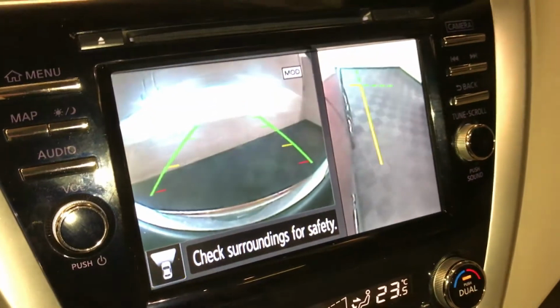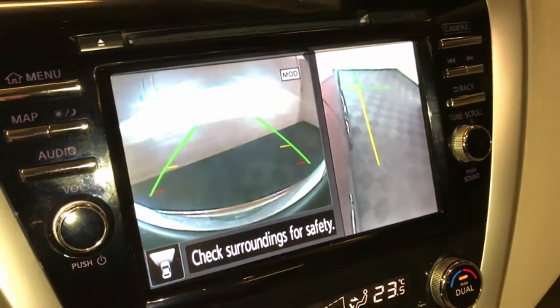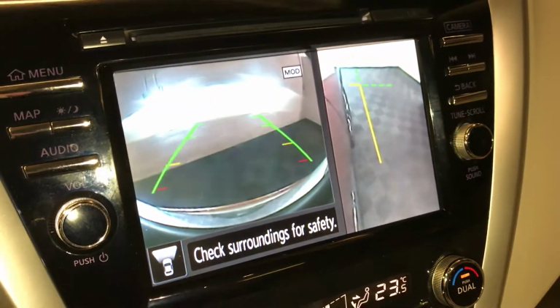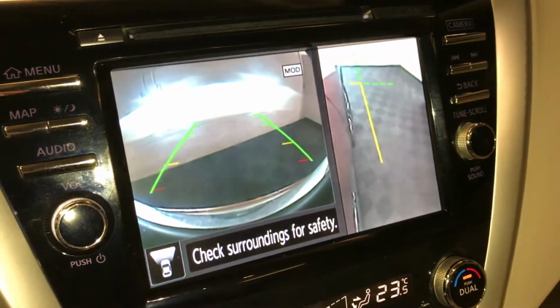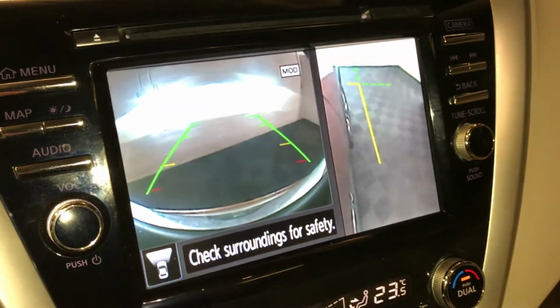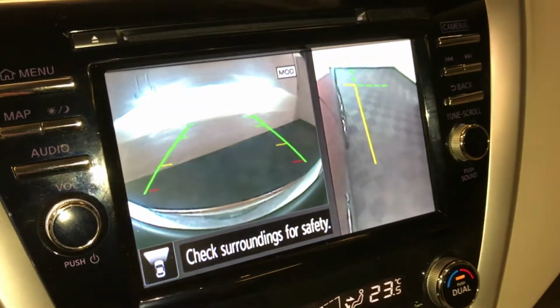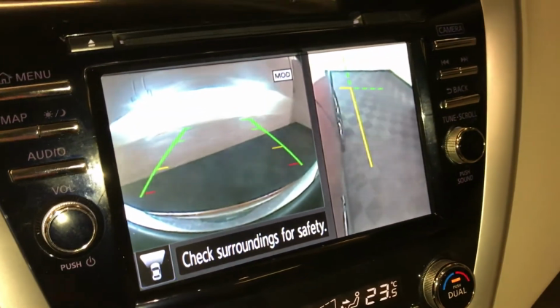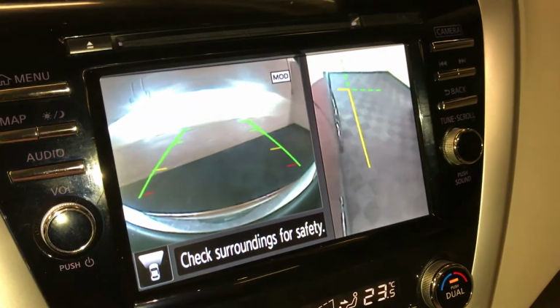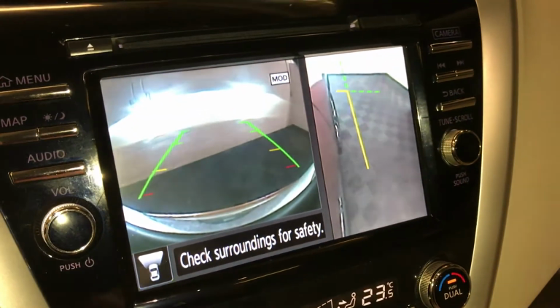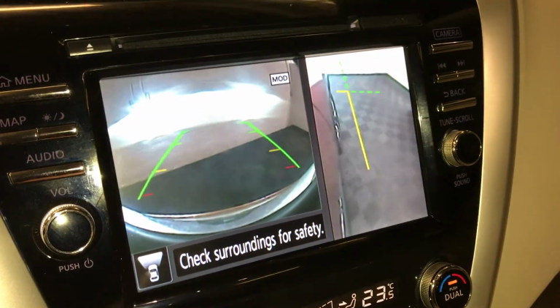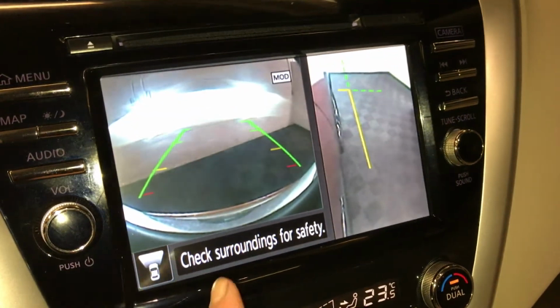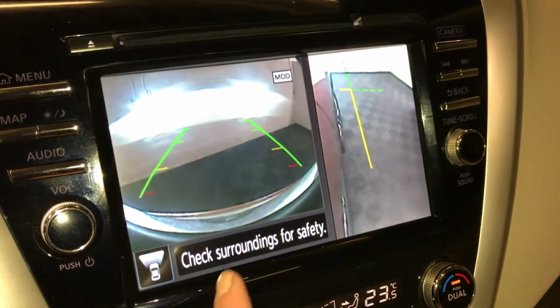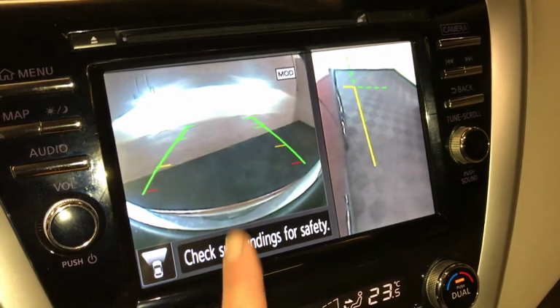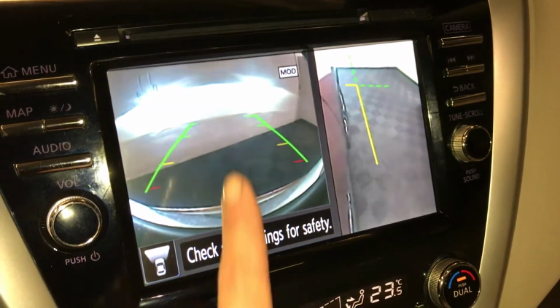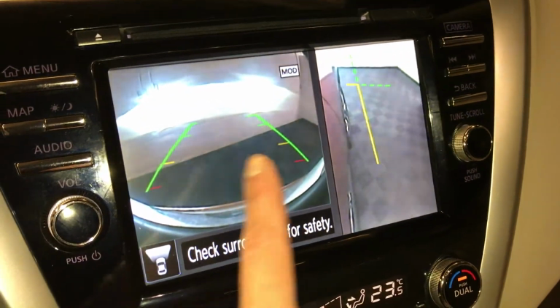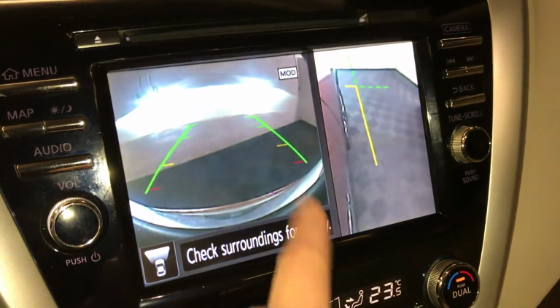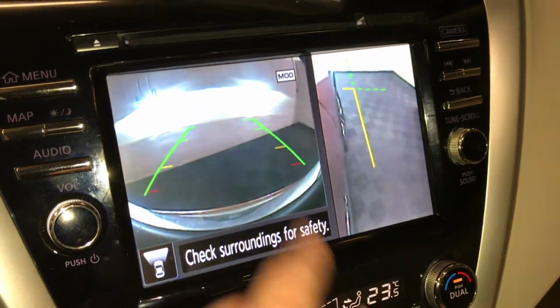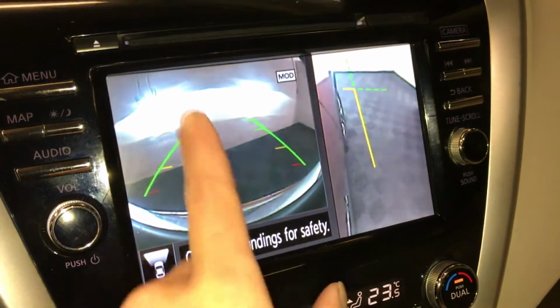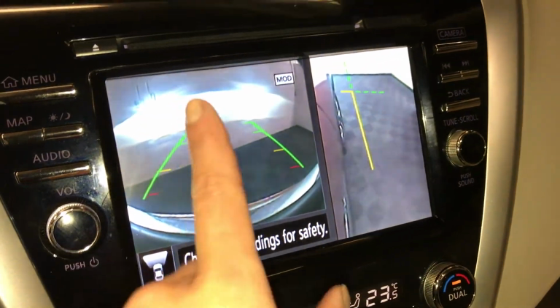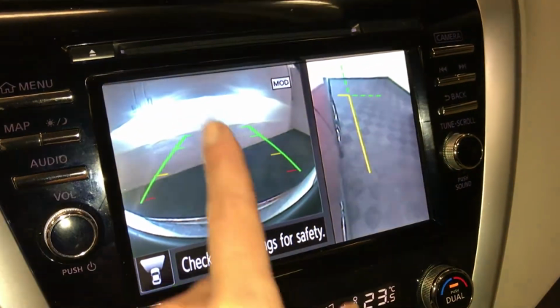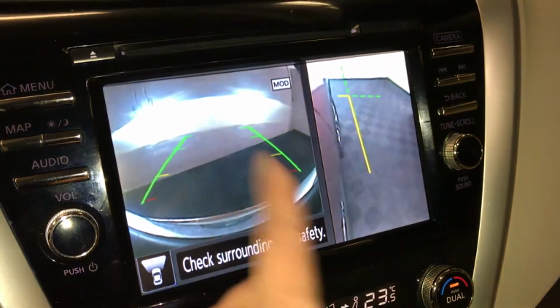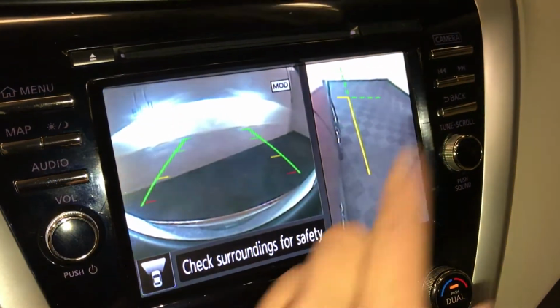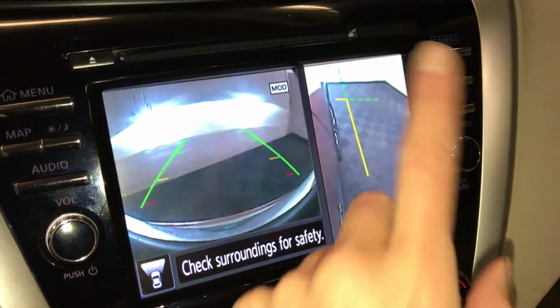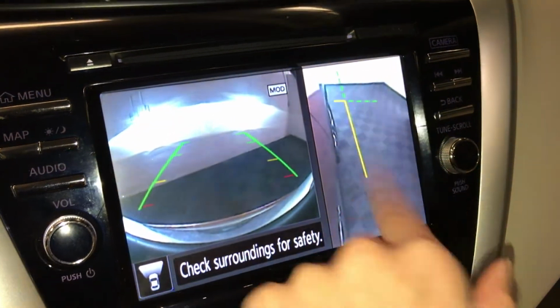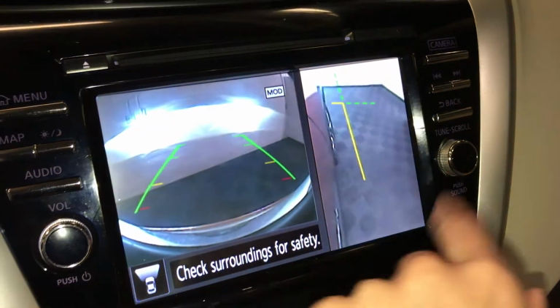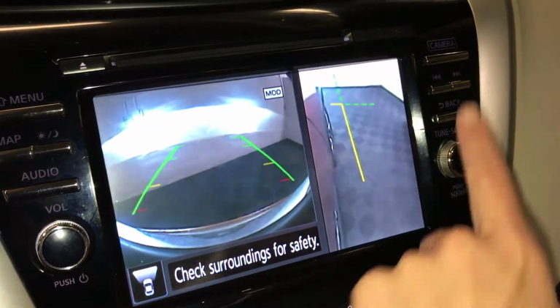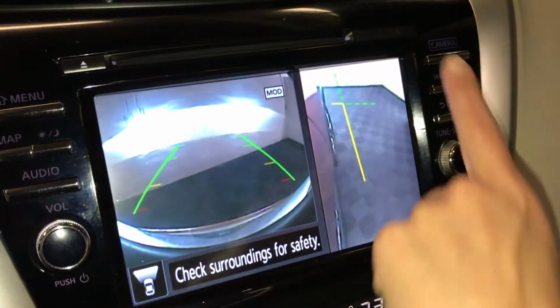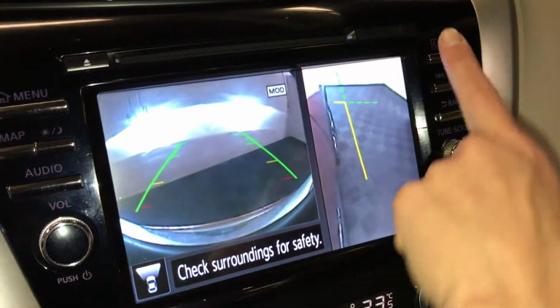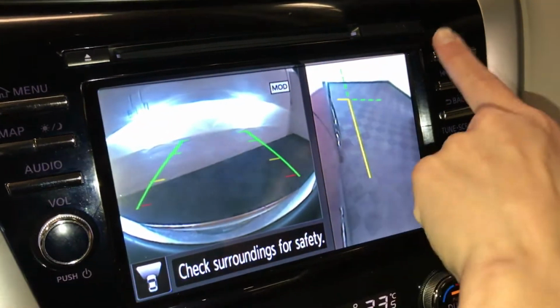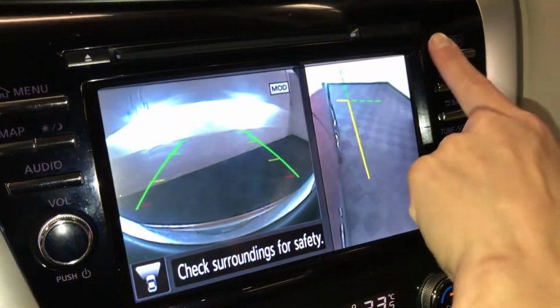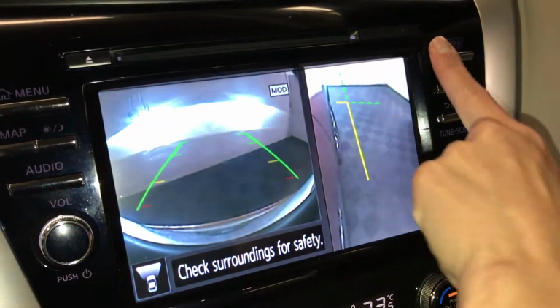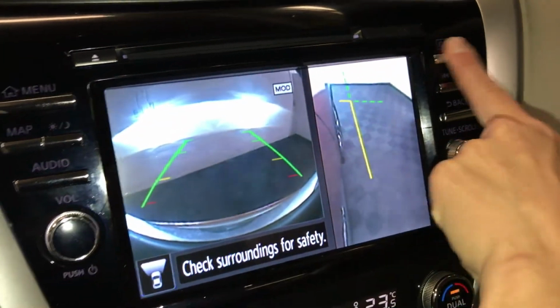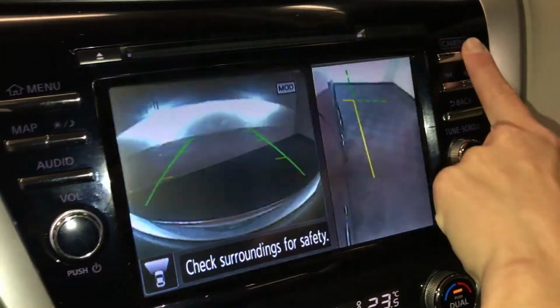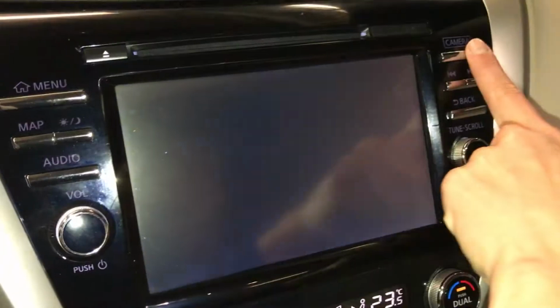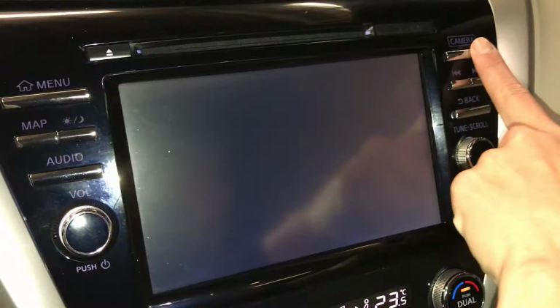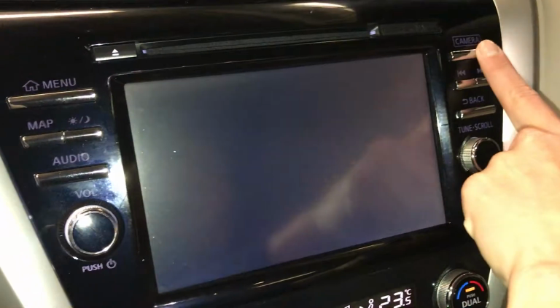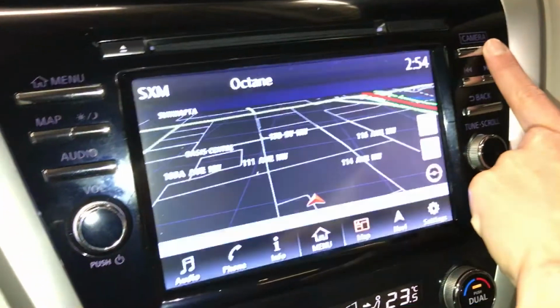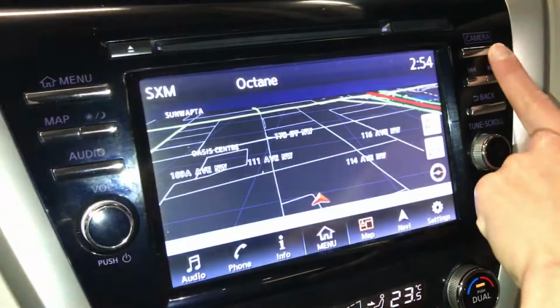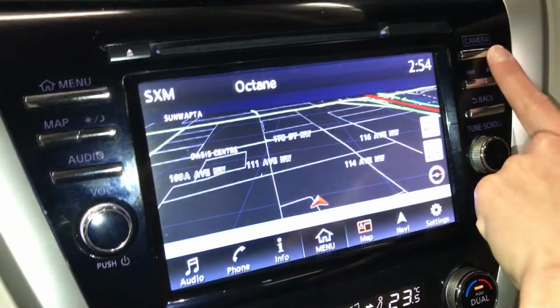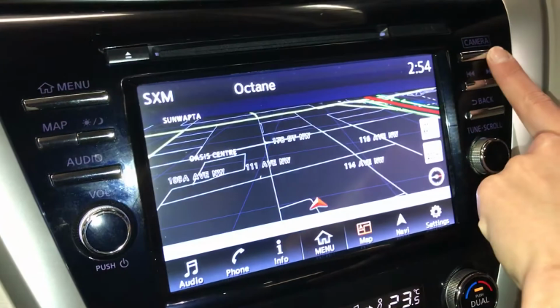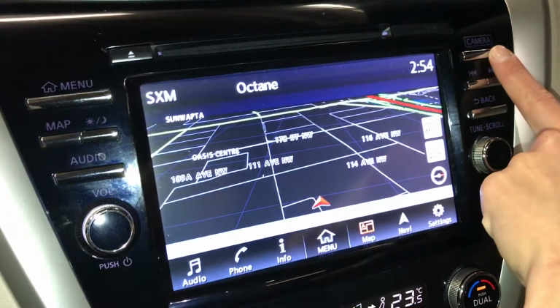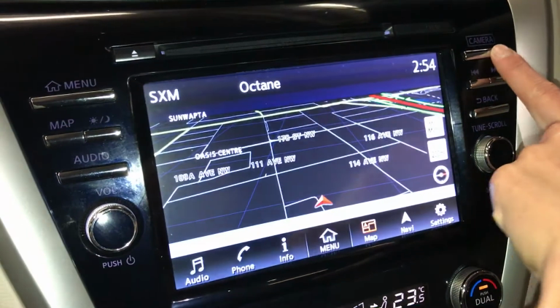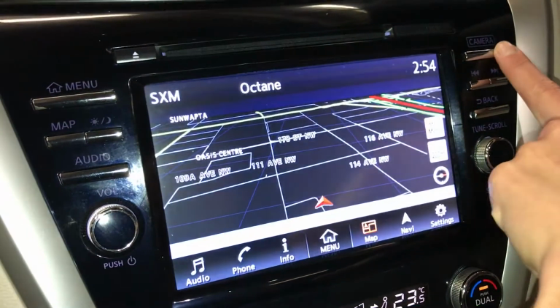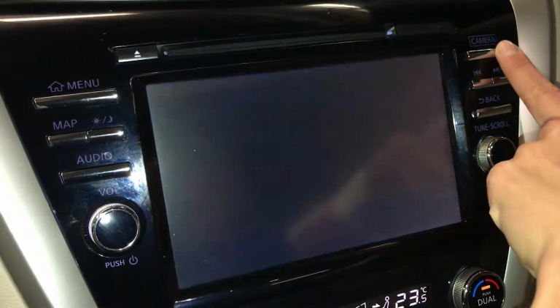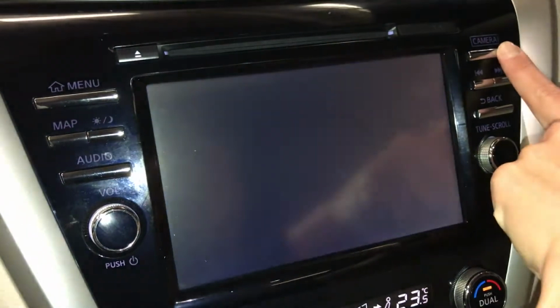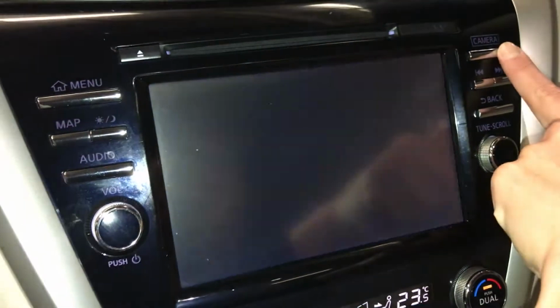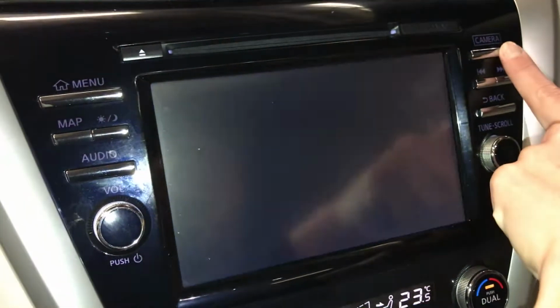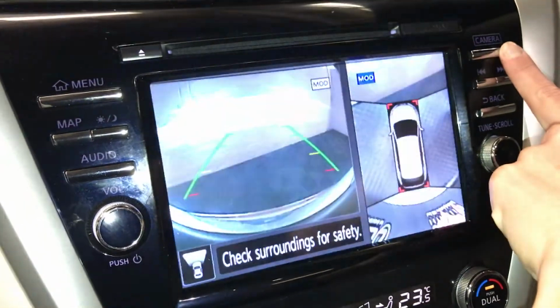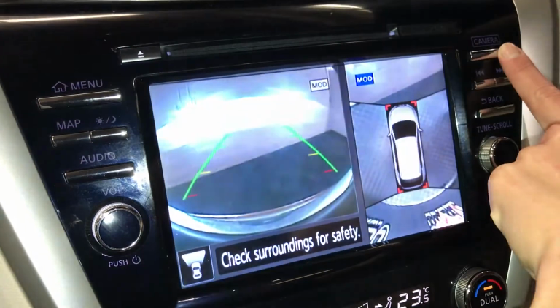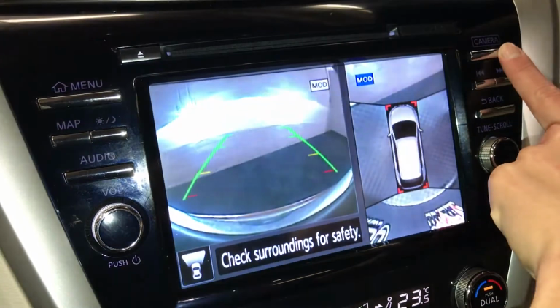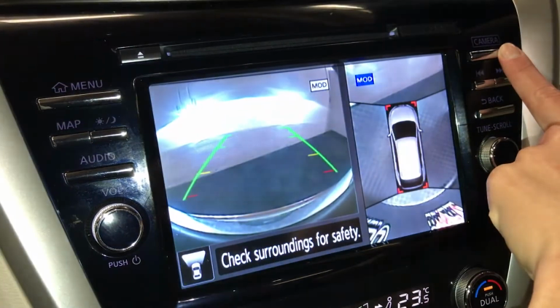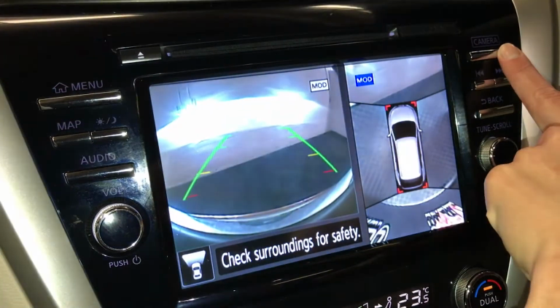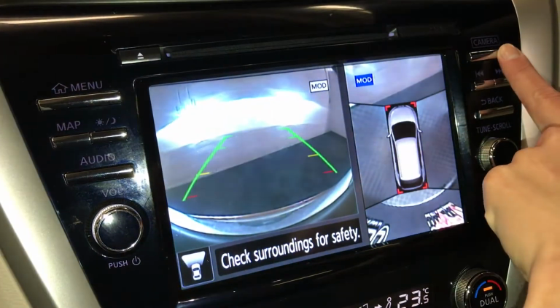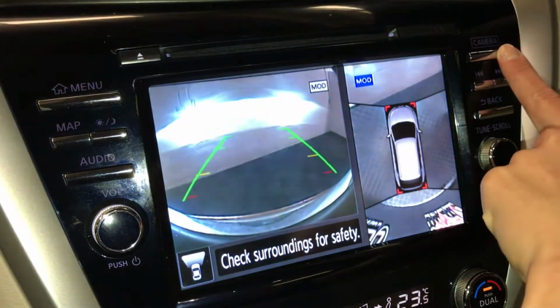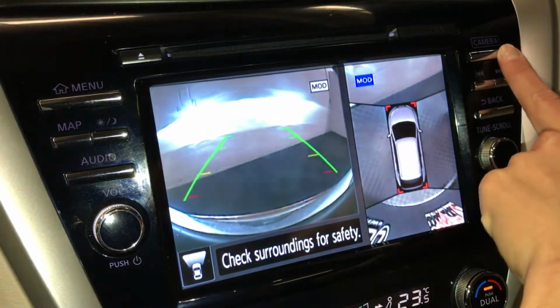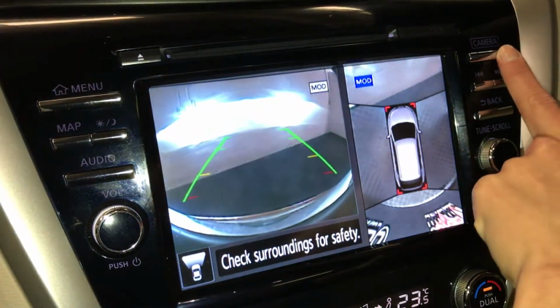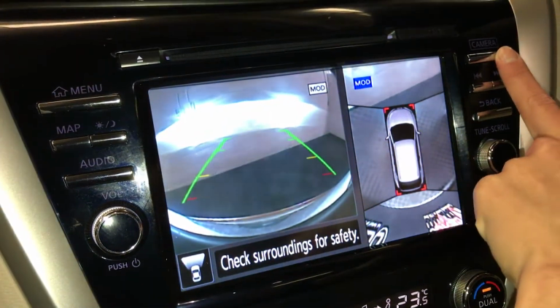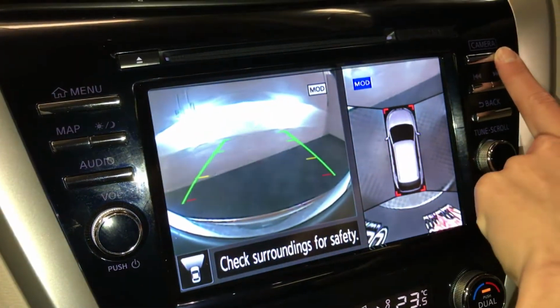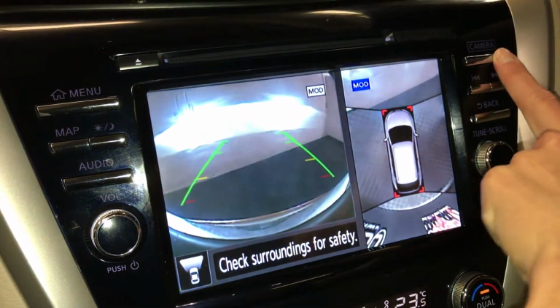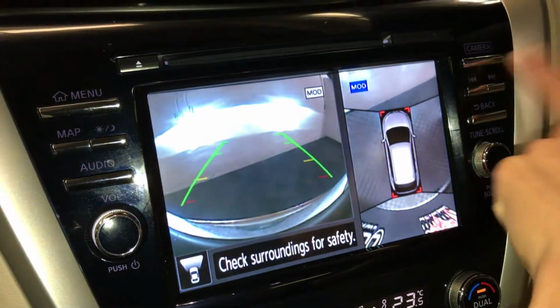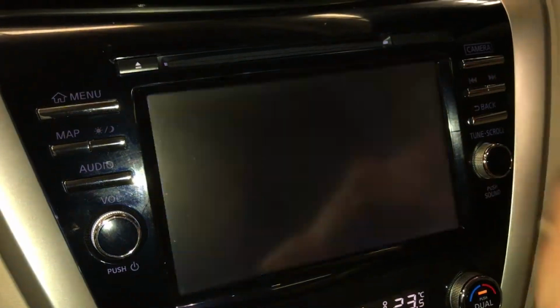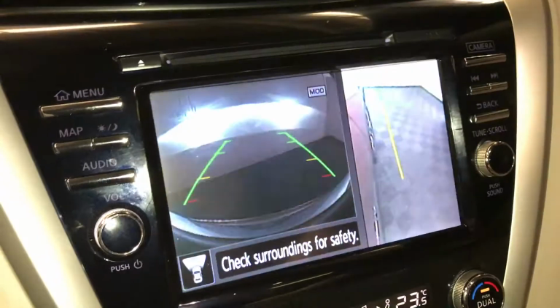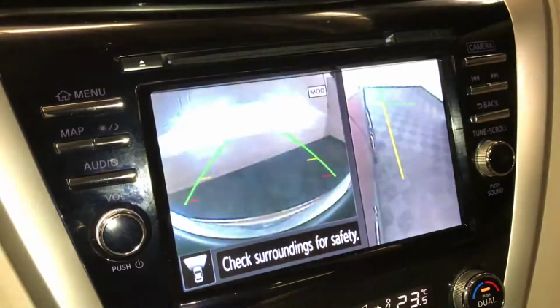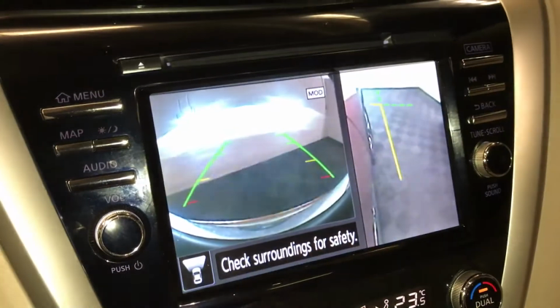When you're in park or drive, you hit that camera button and it will give you the front view, side view, and you can do a top-down view.